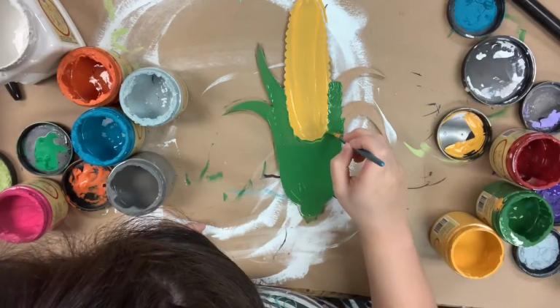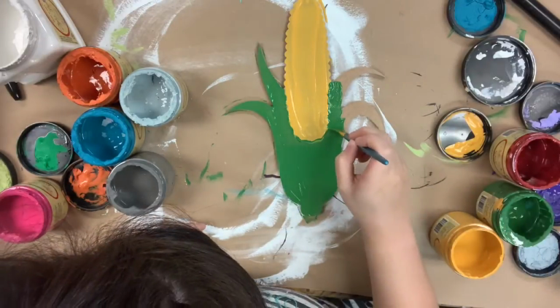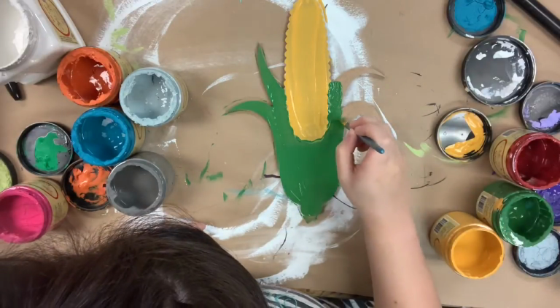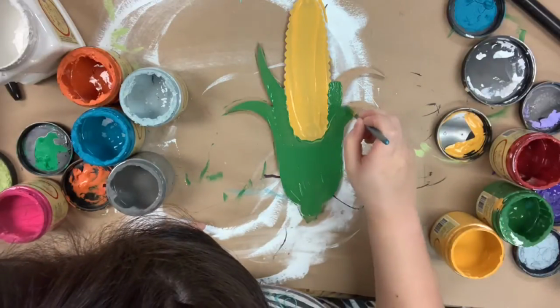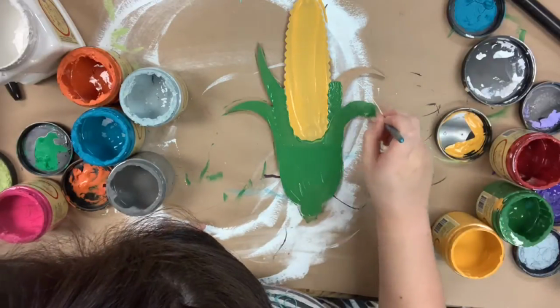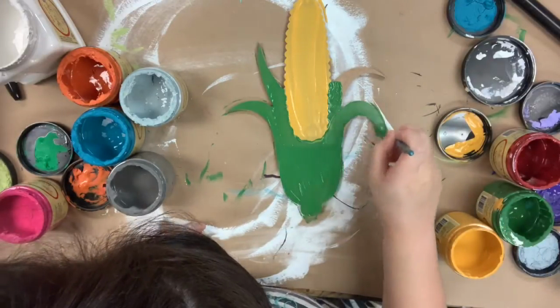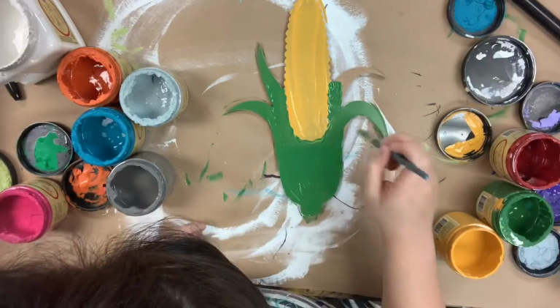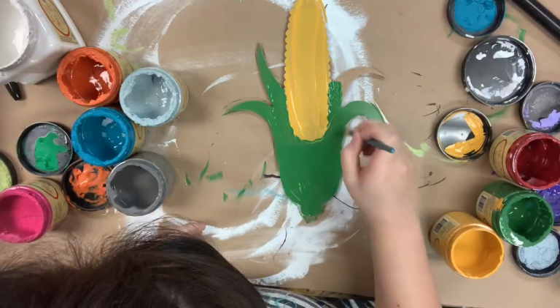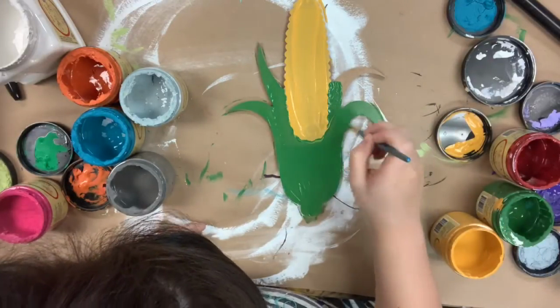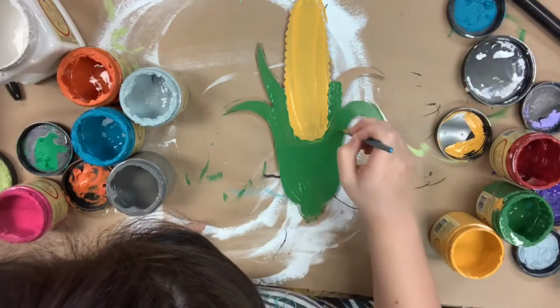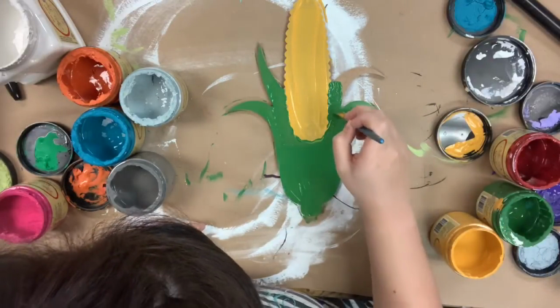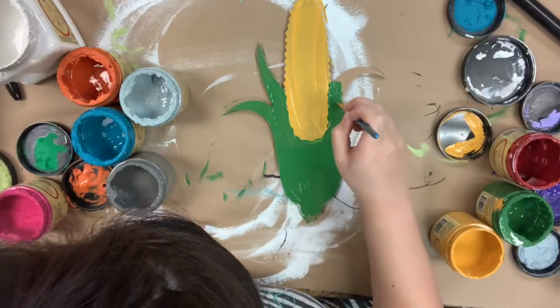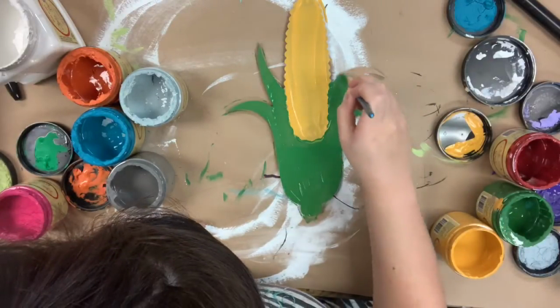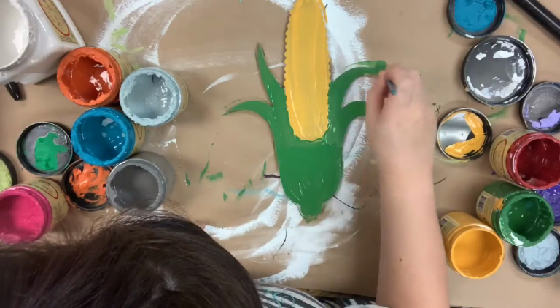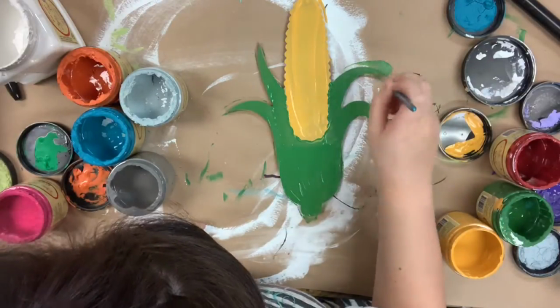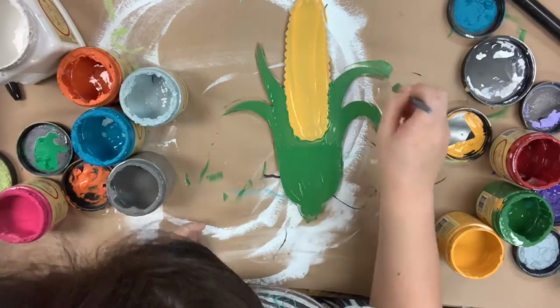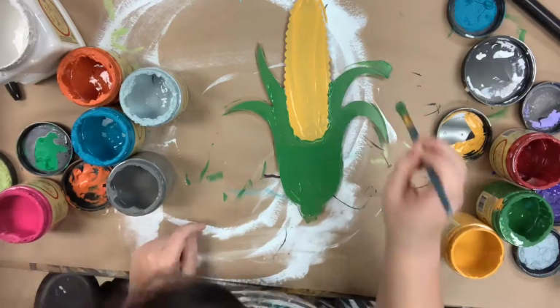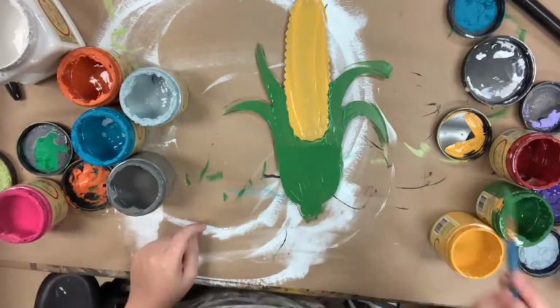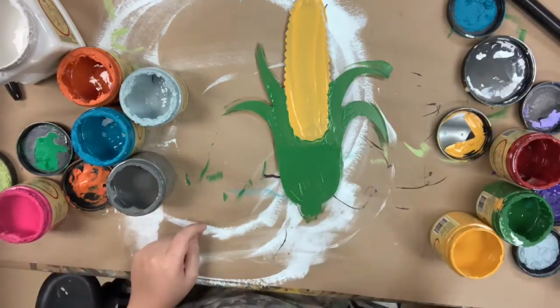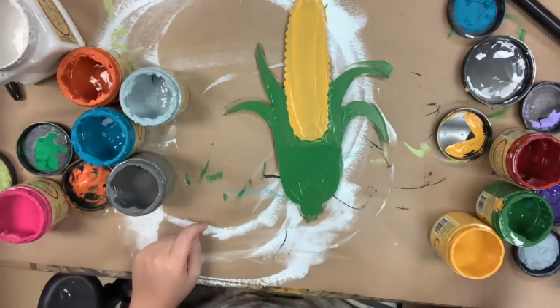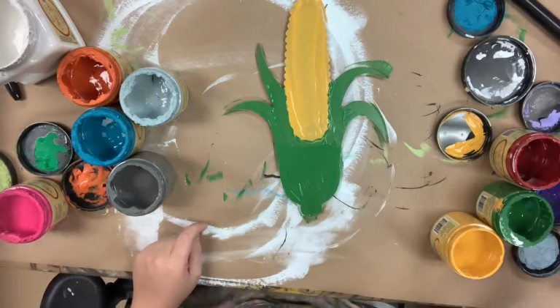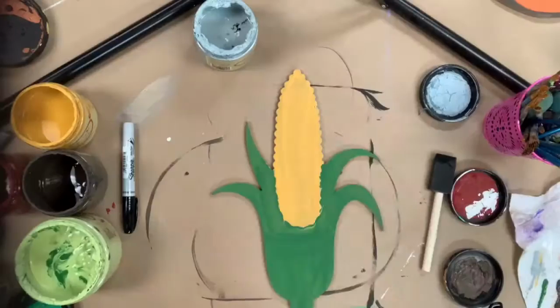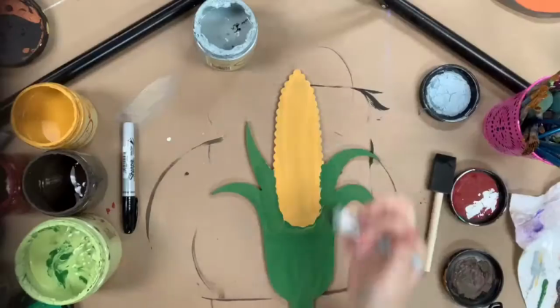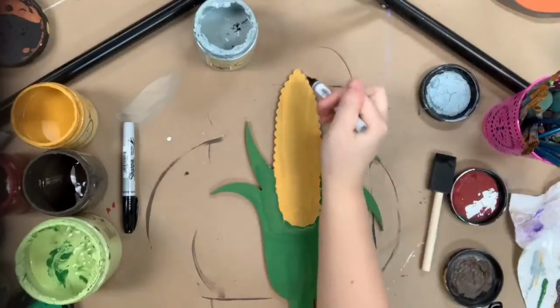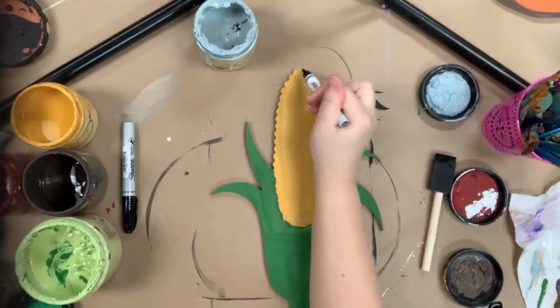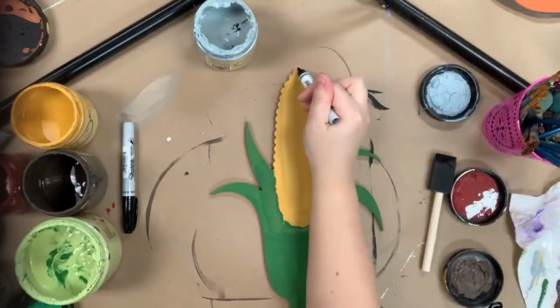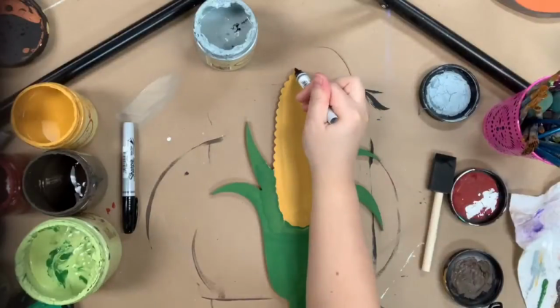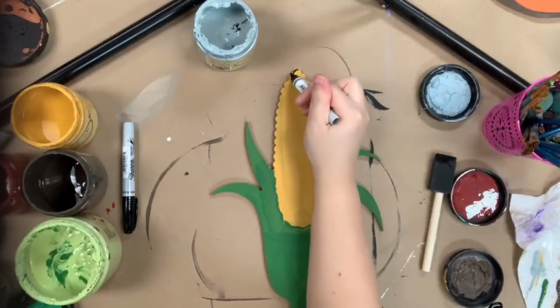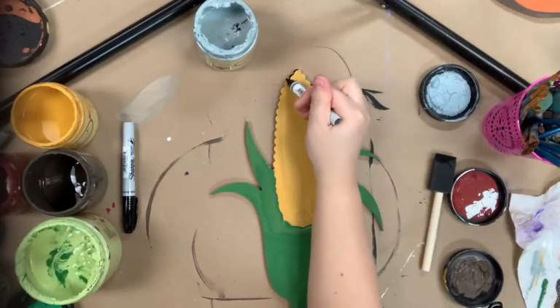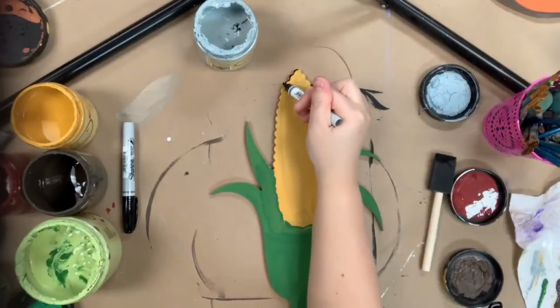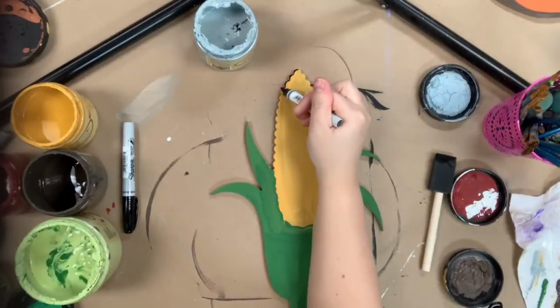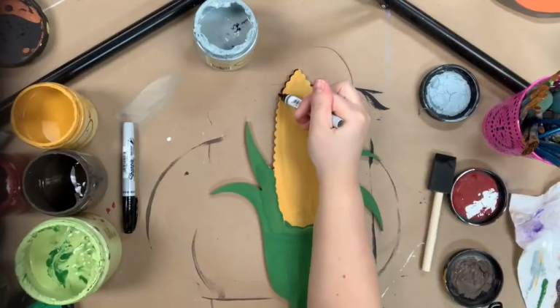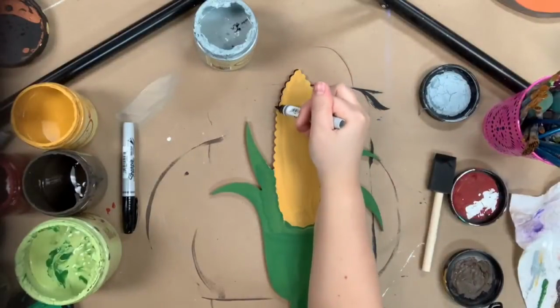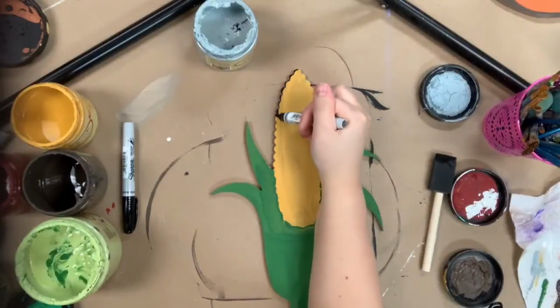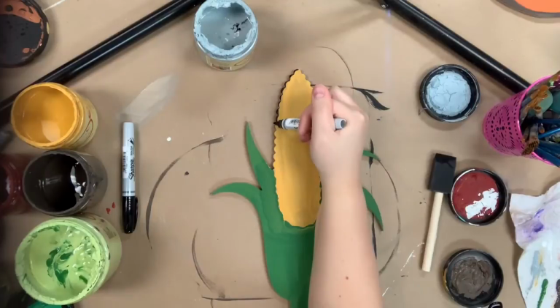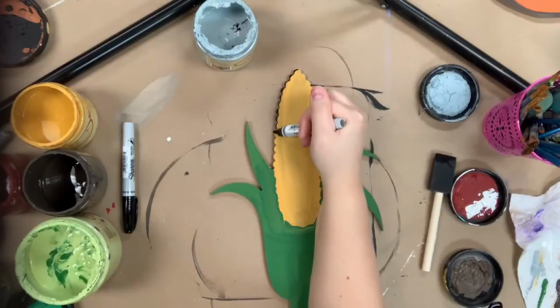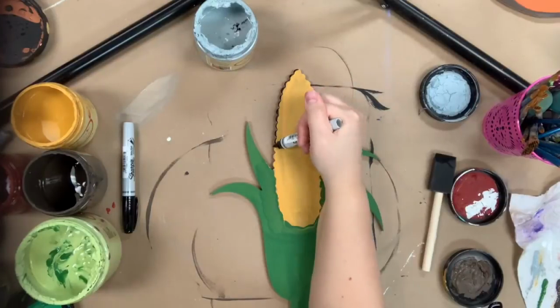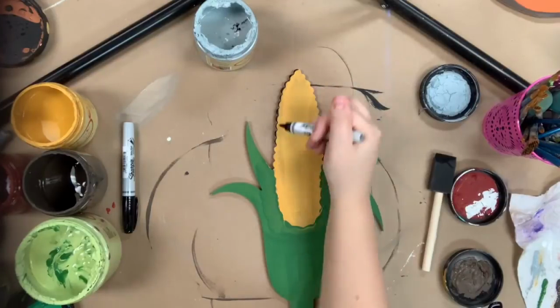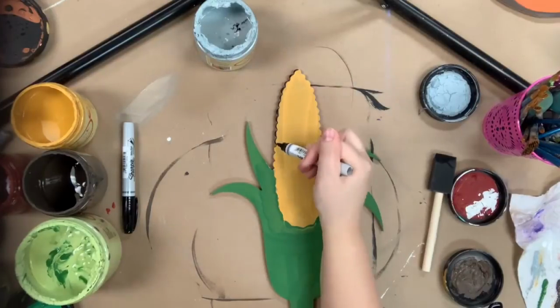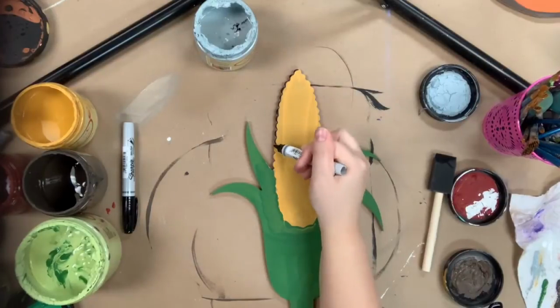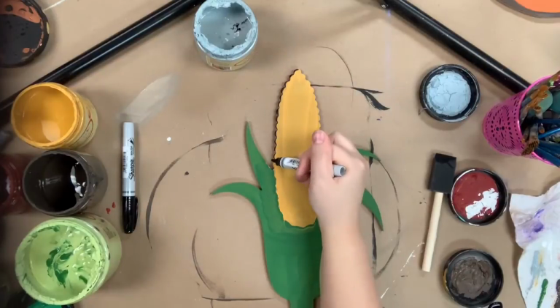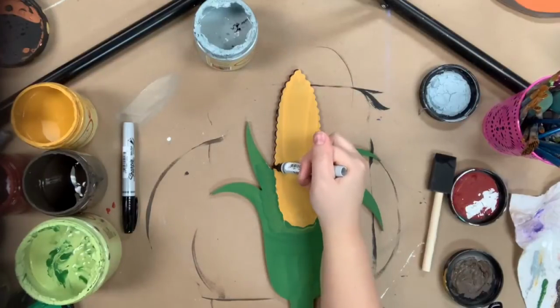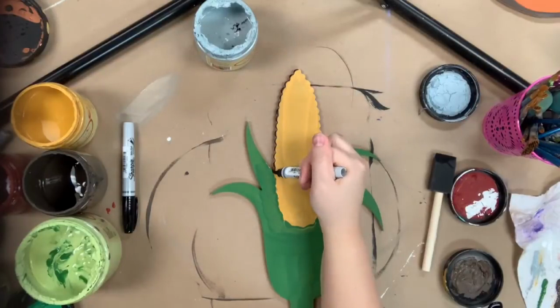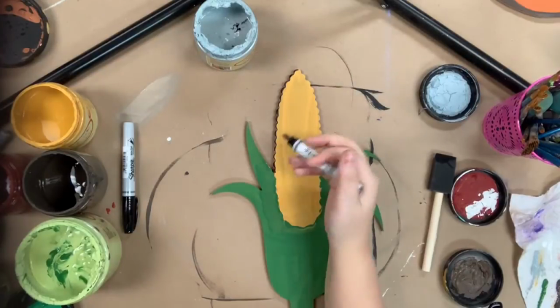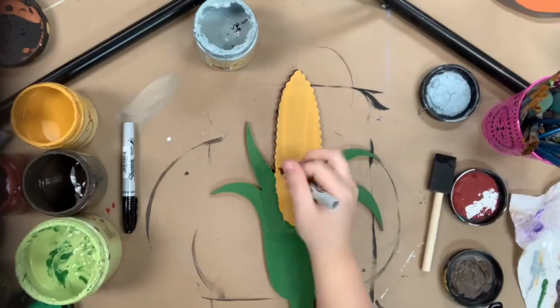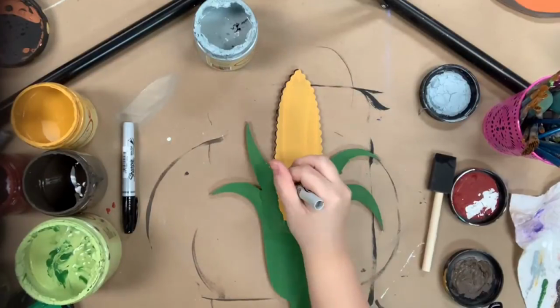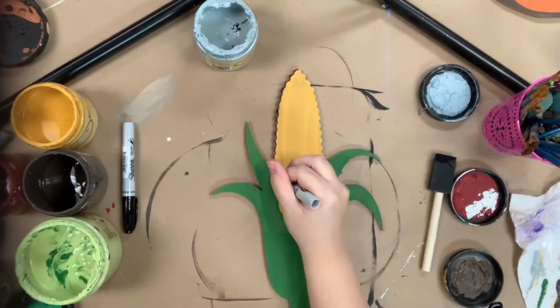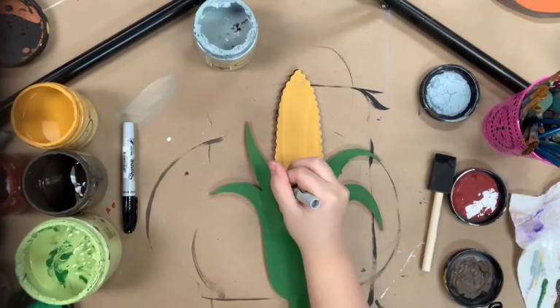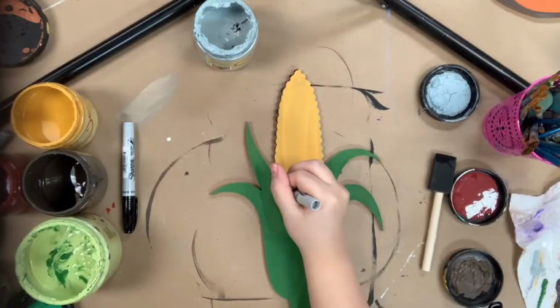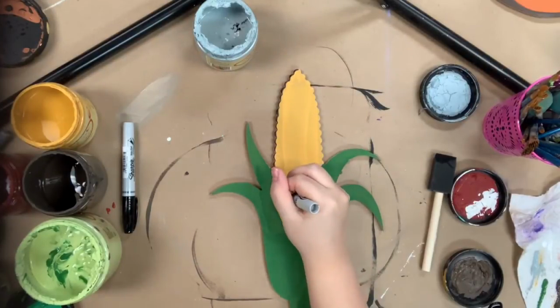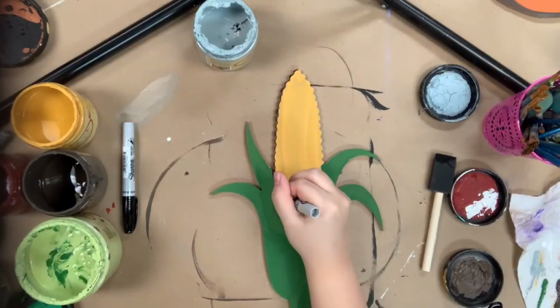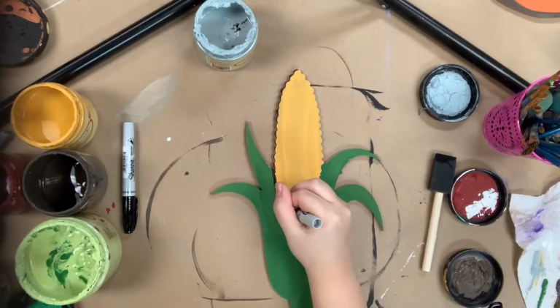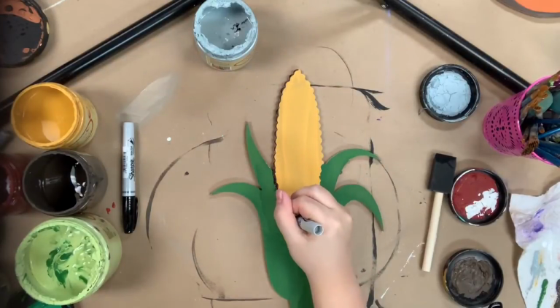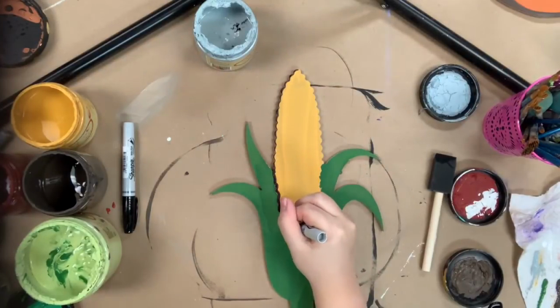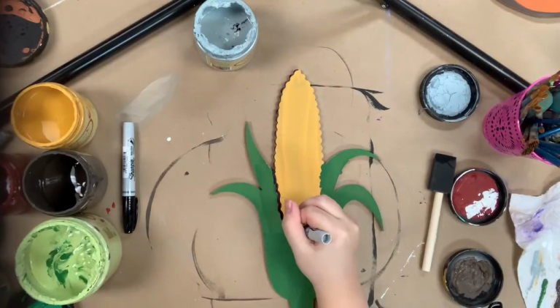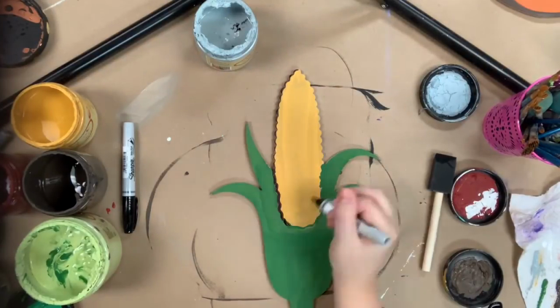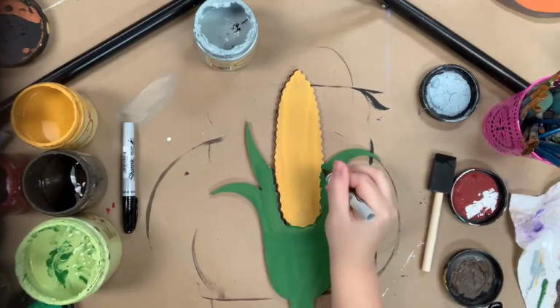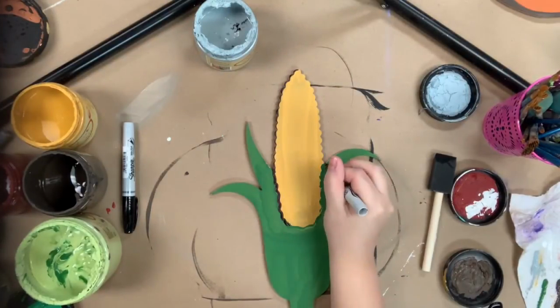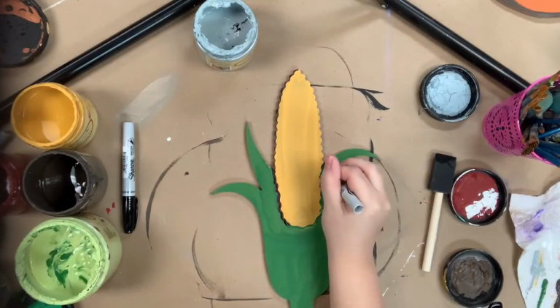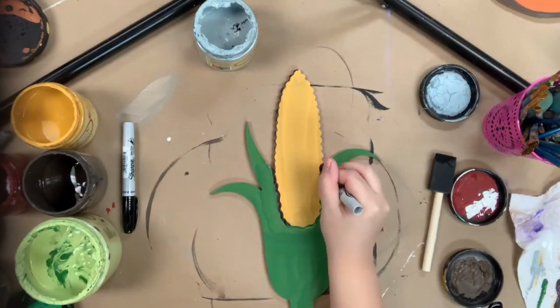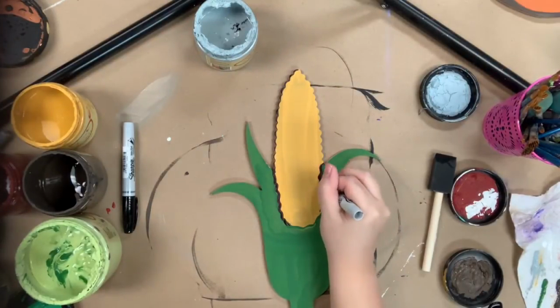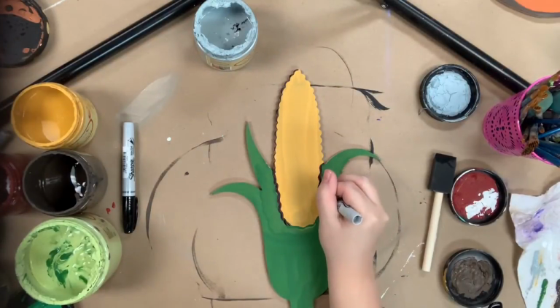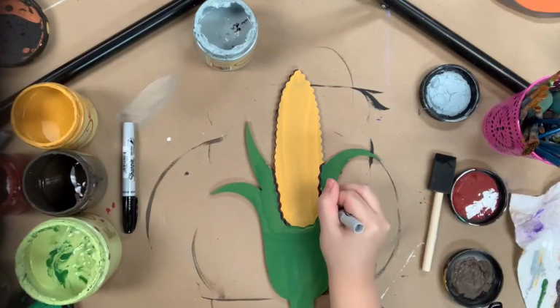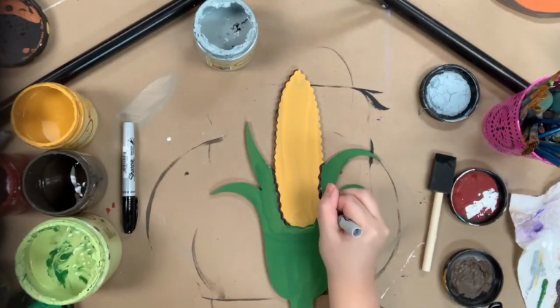Once I'm done base coating, I'm going to allow everything plenty of time to dry and then I'm going to go in with my Sharpie brush stroke marker and begin to outline everything.